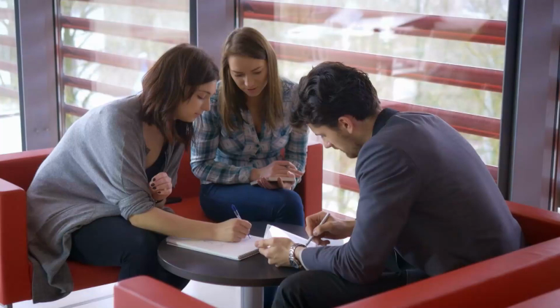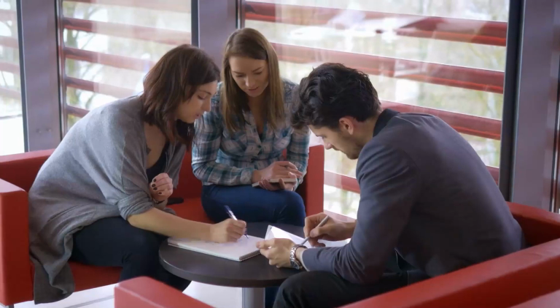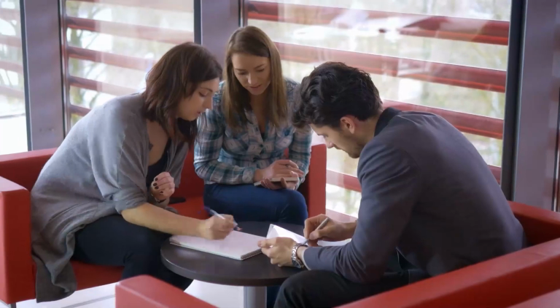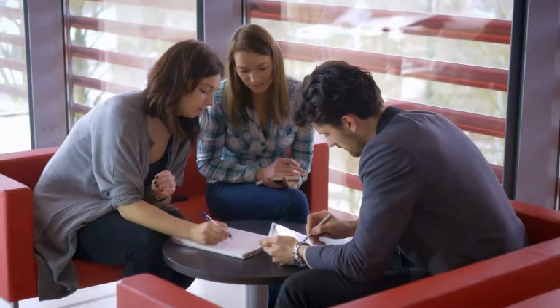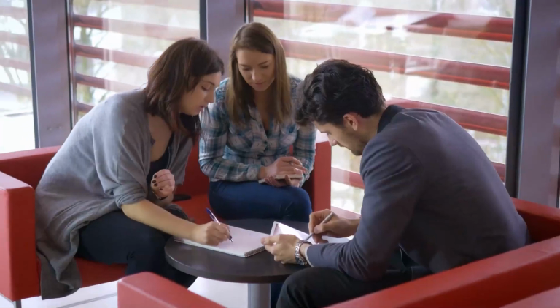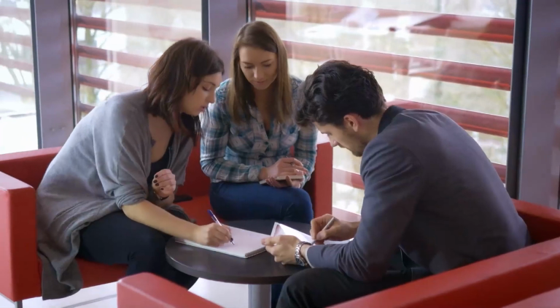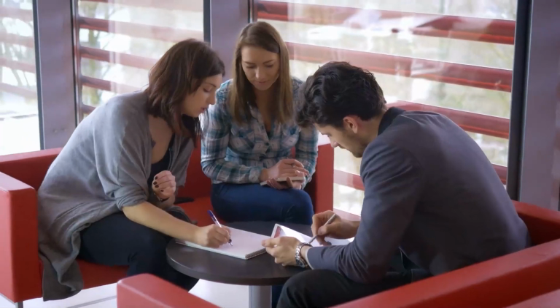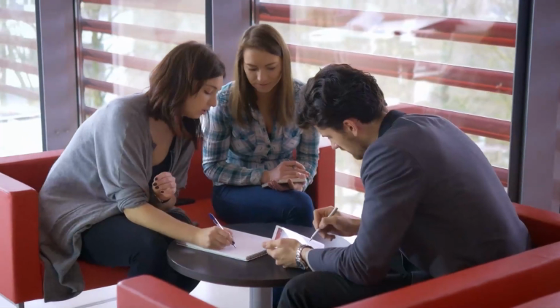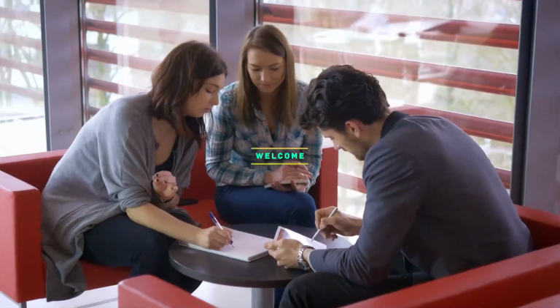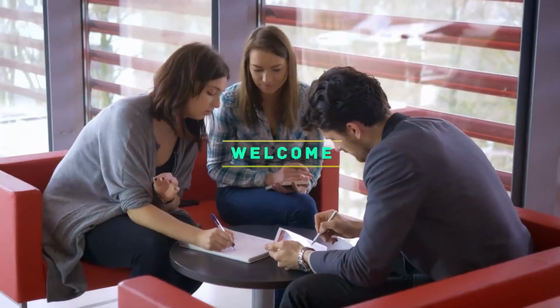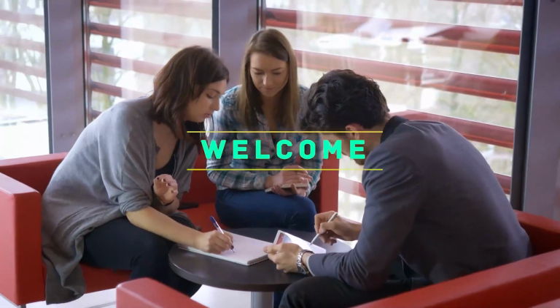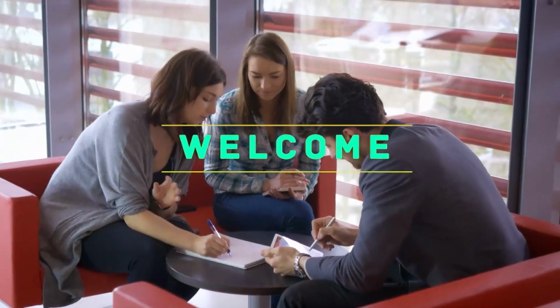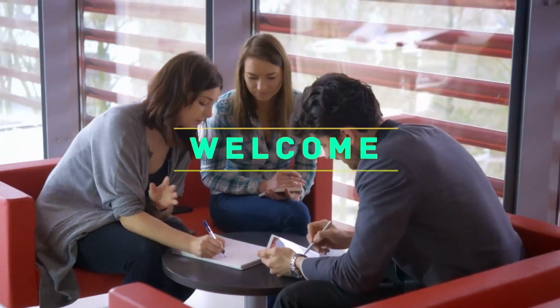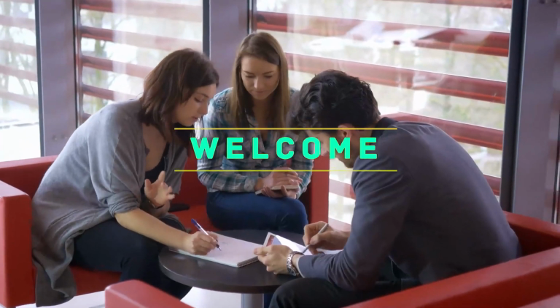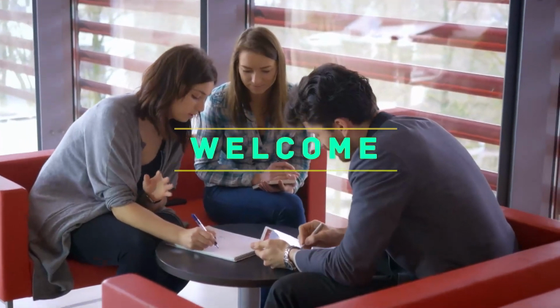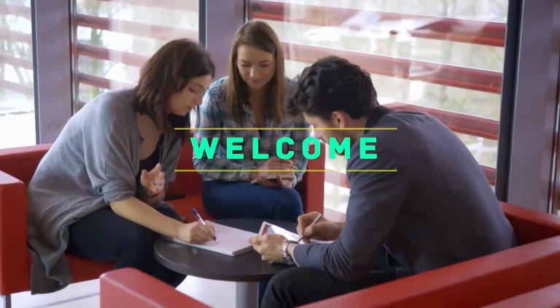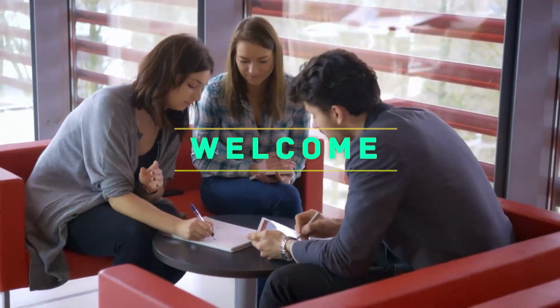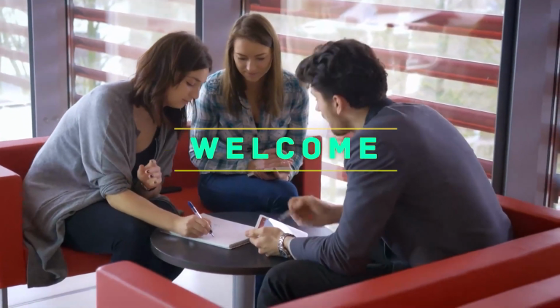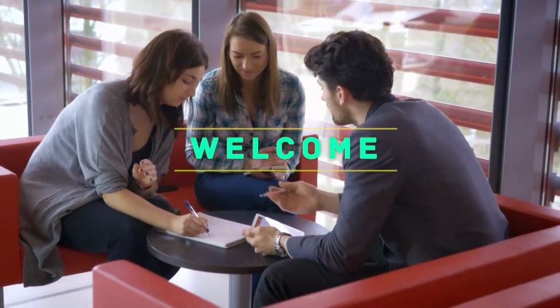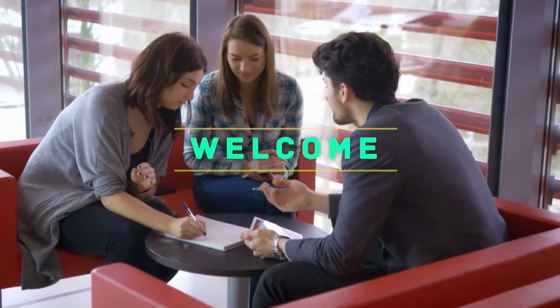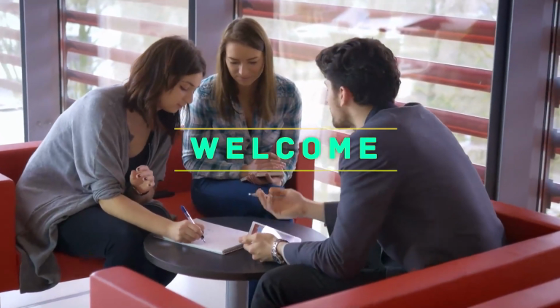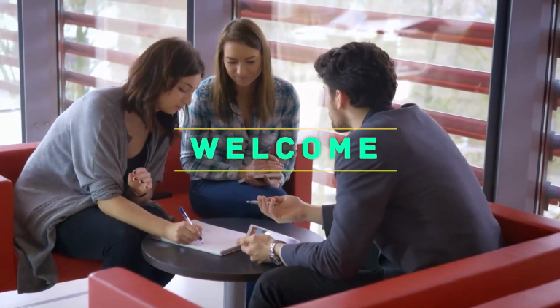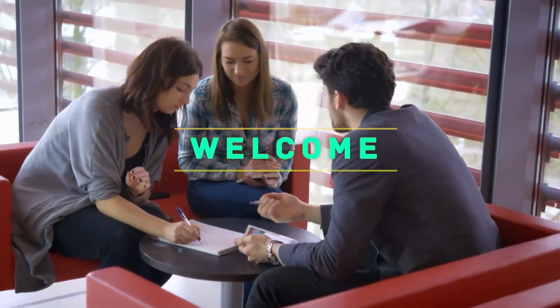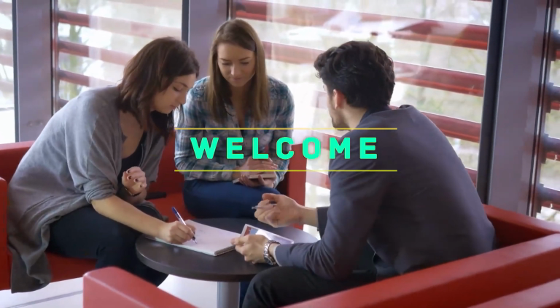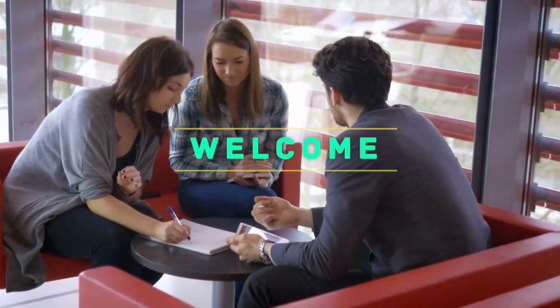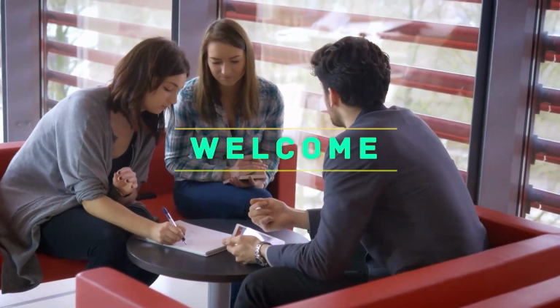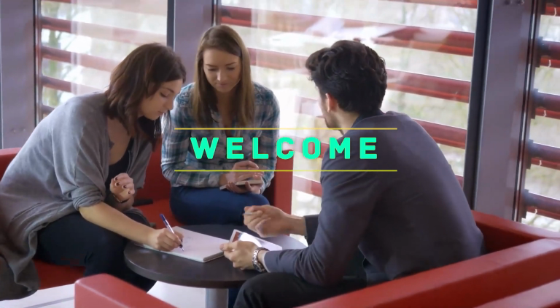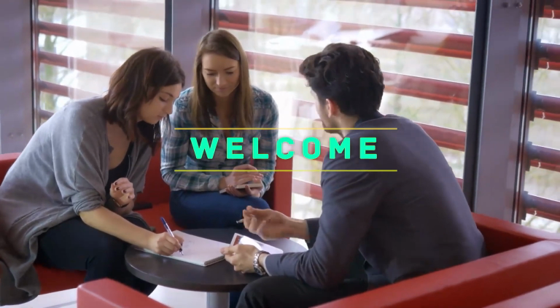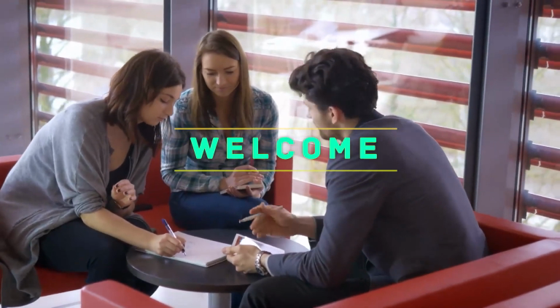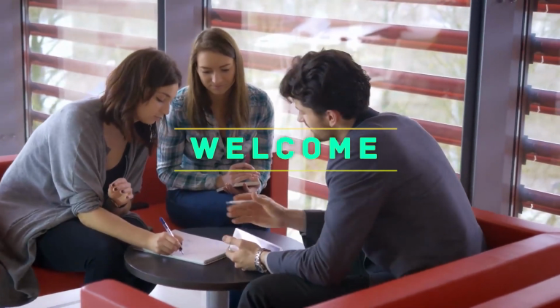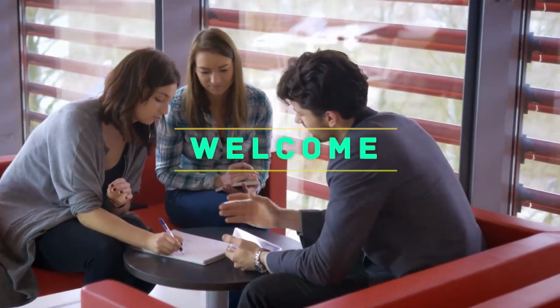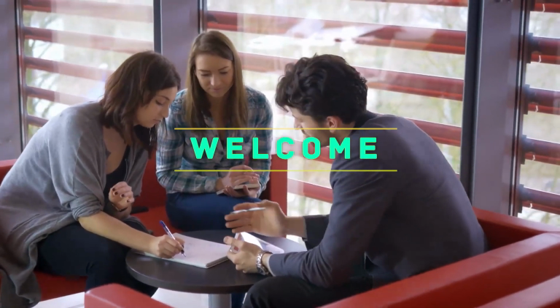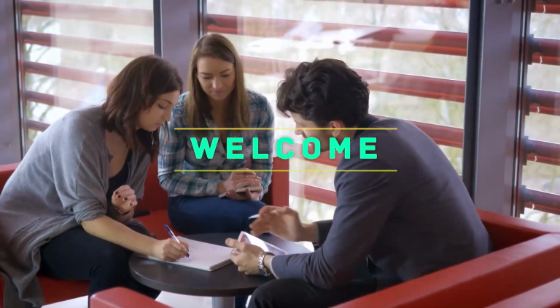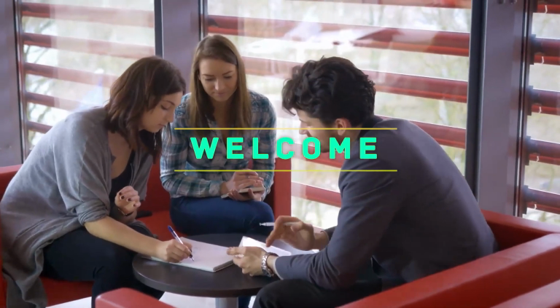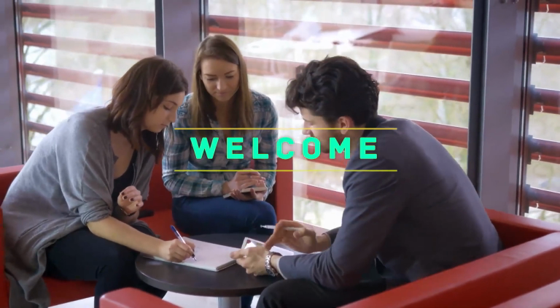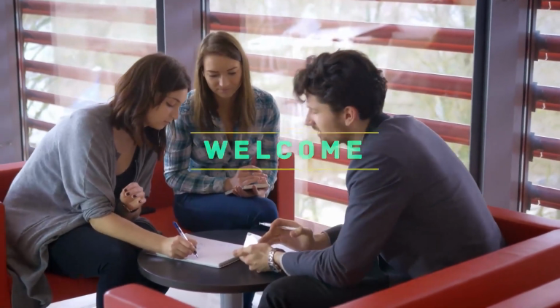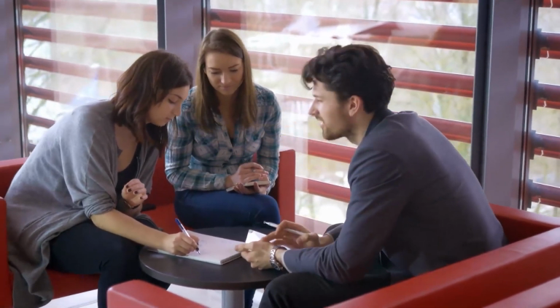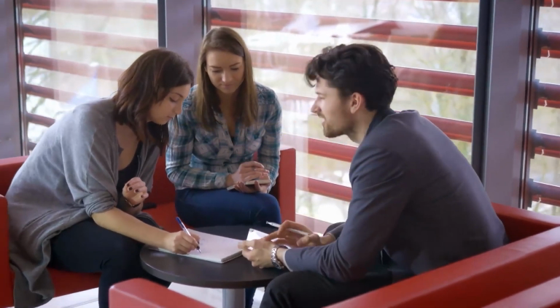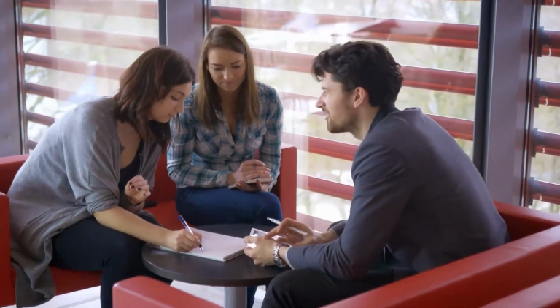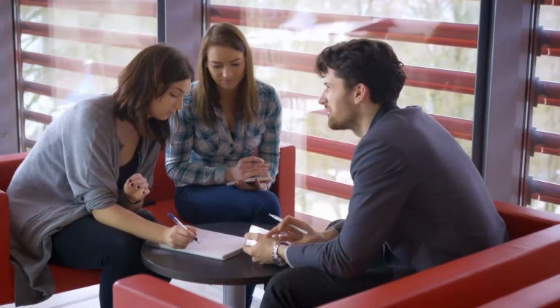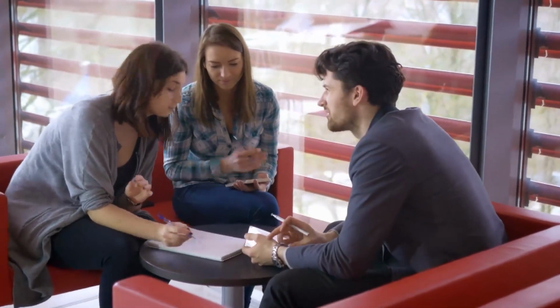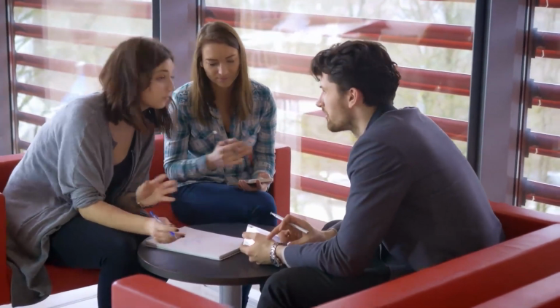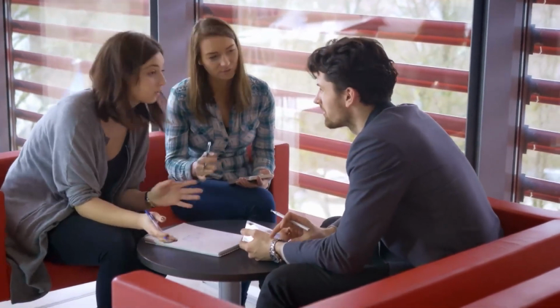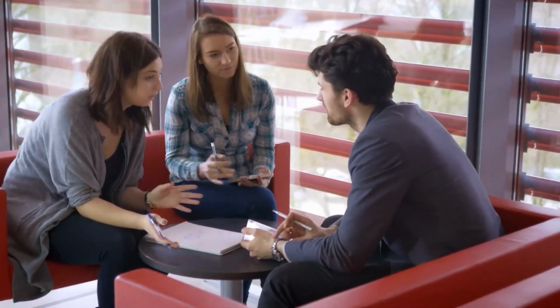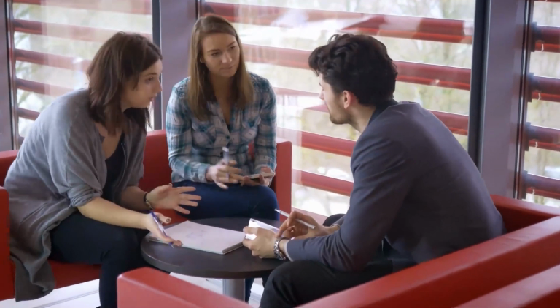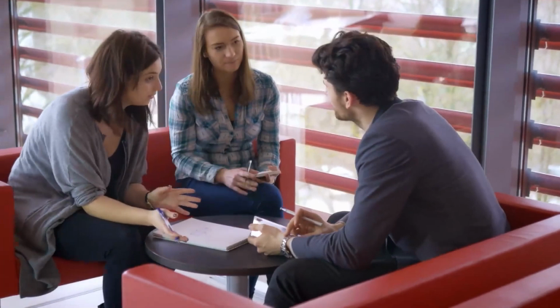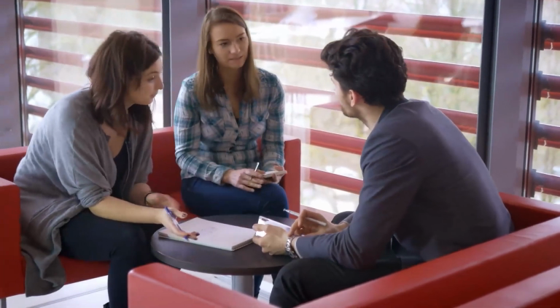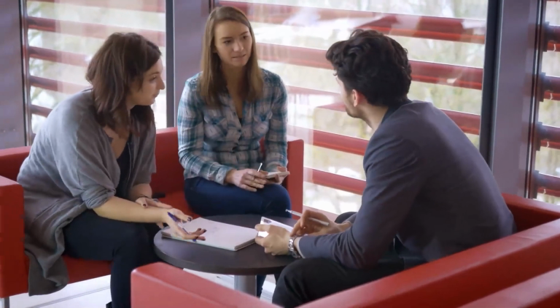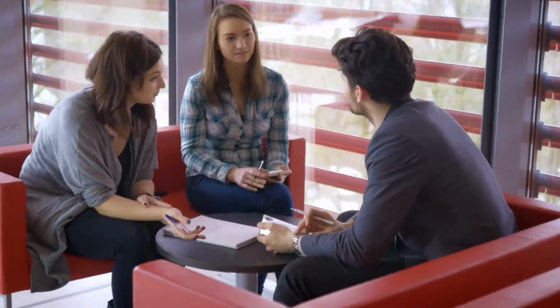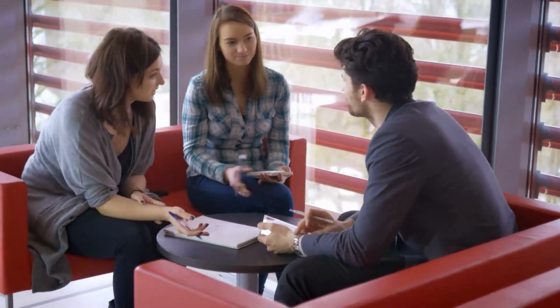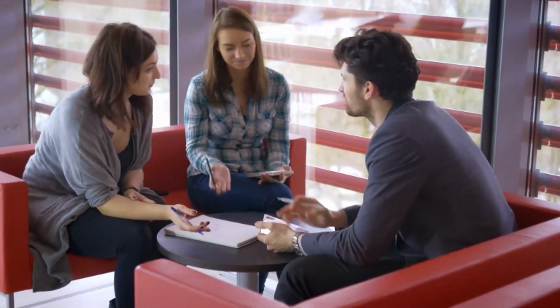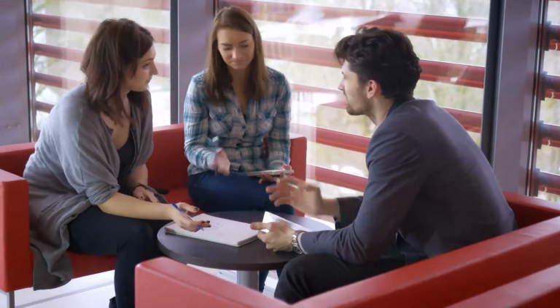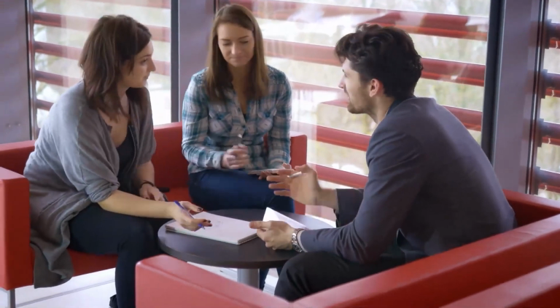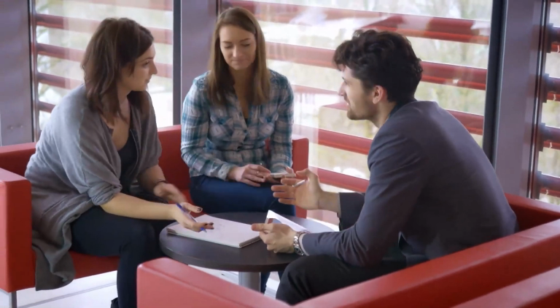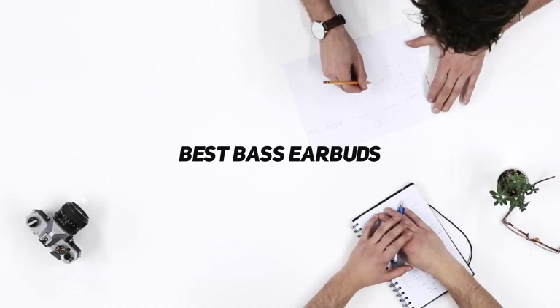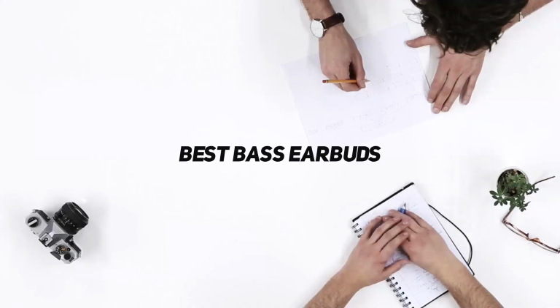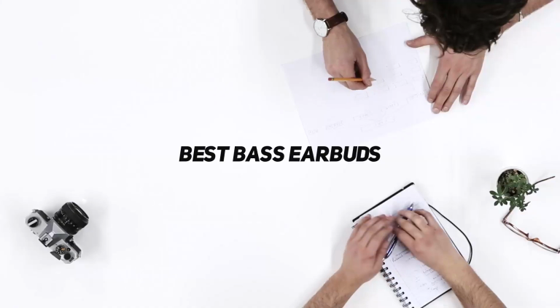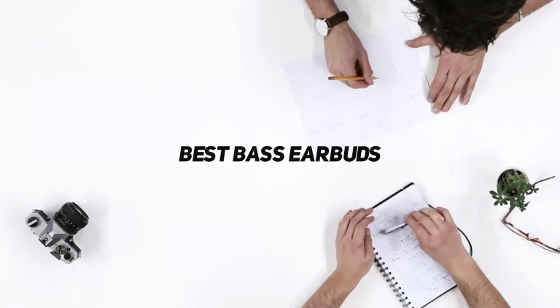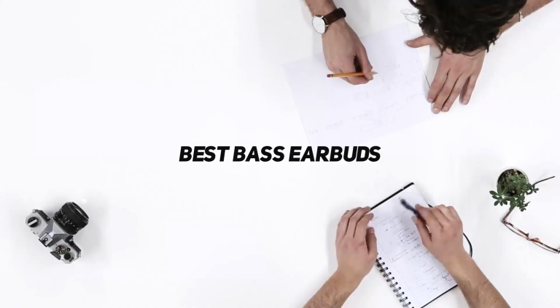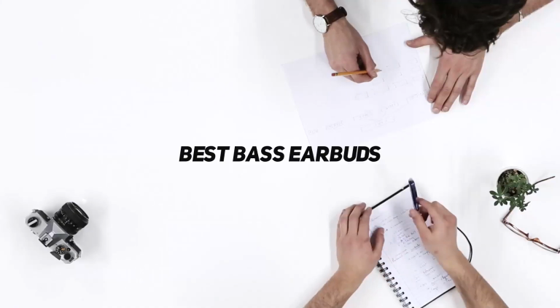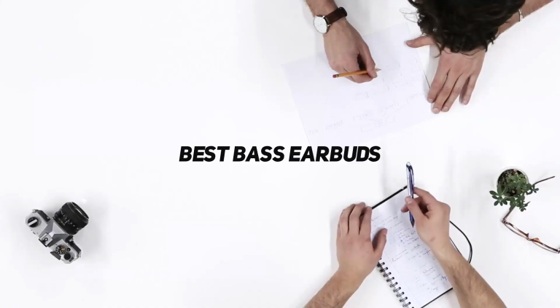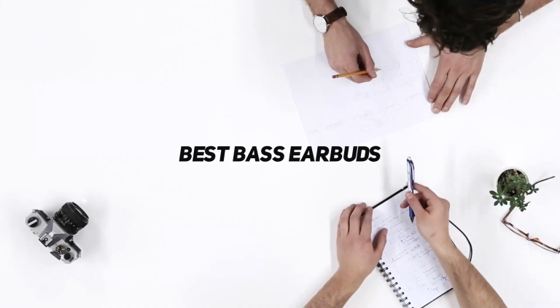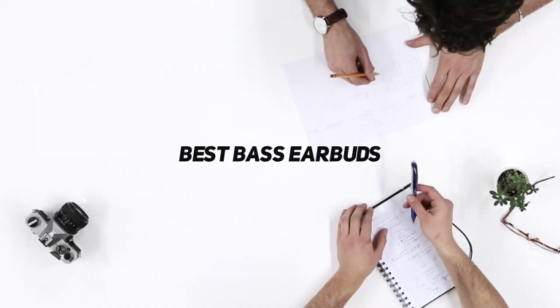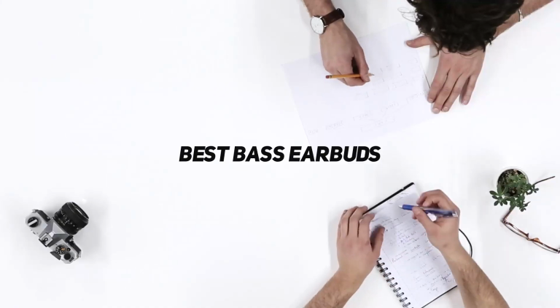Hello everyone, welcome back to my channel. In this video I'm gonna talk about the top 5 best bass earbuds.